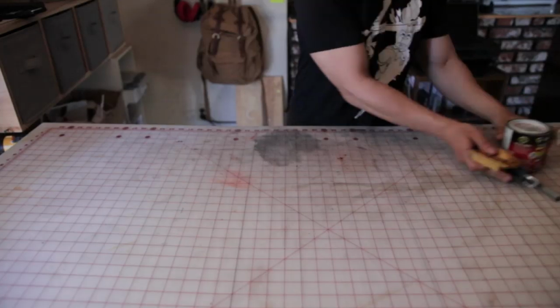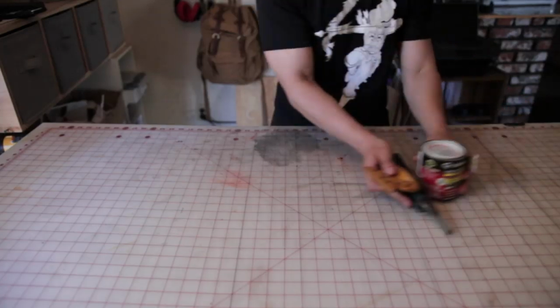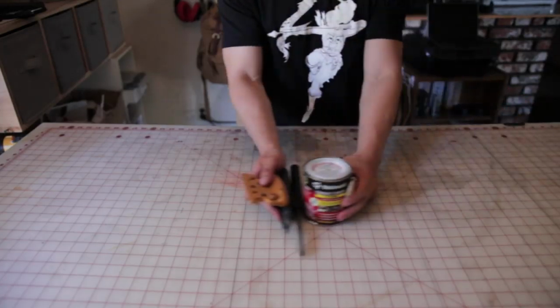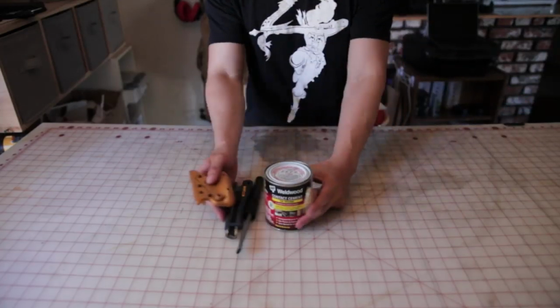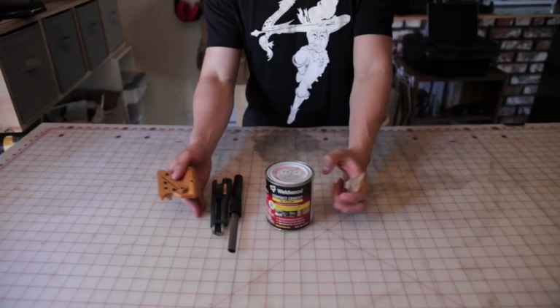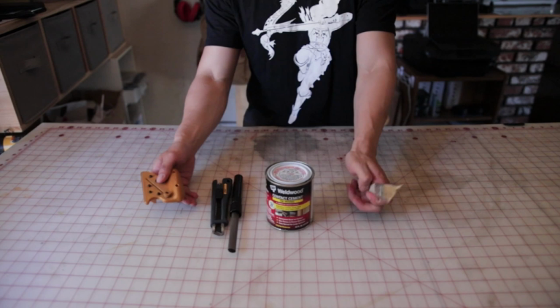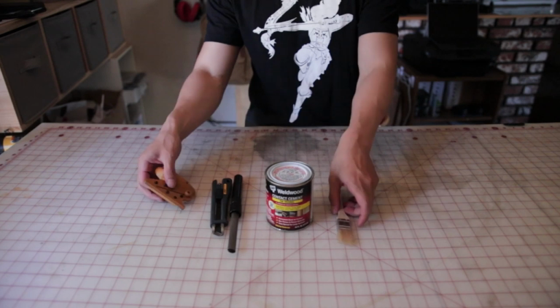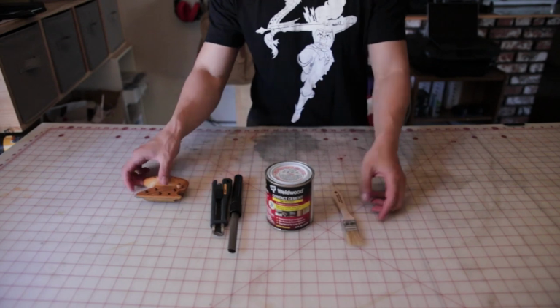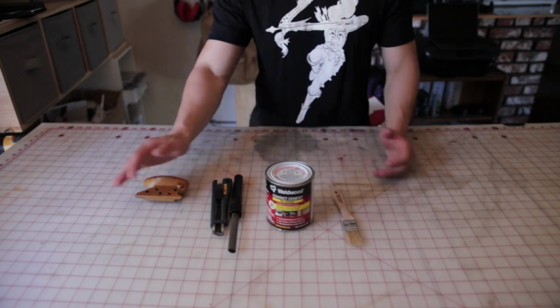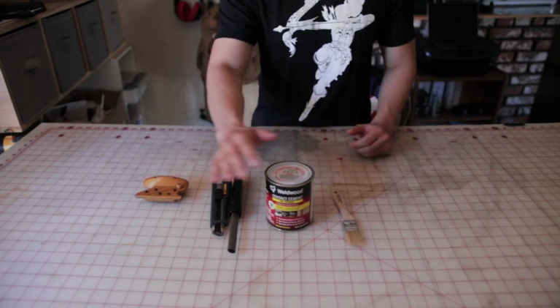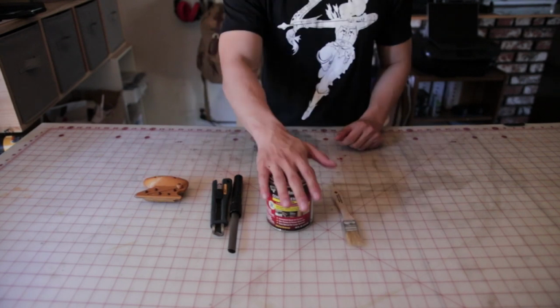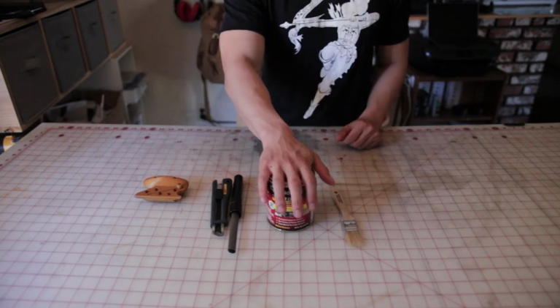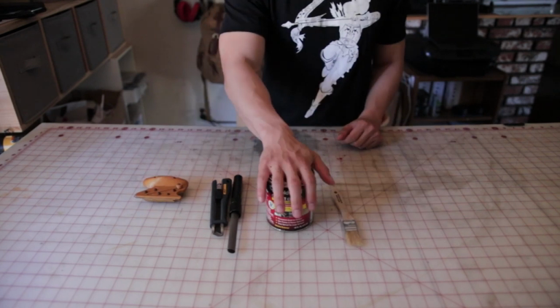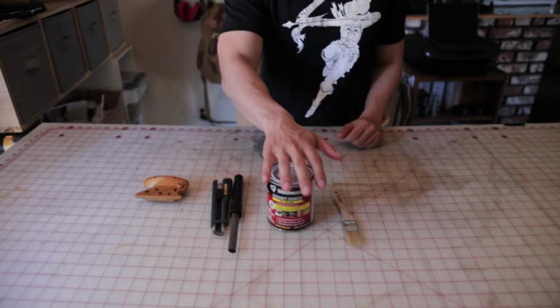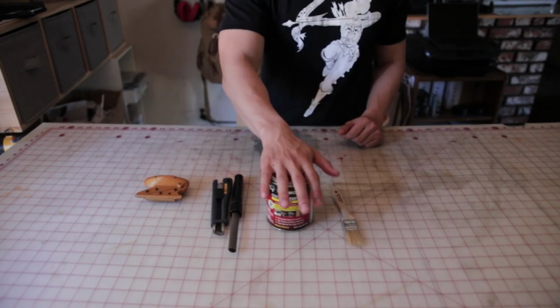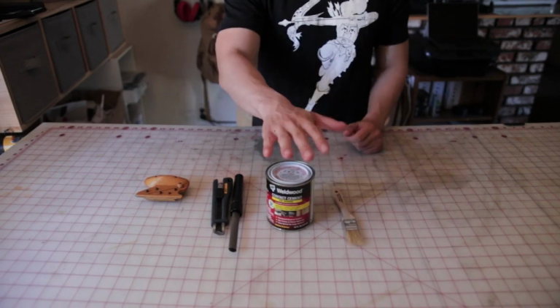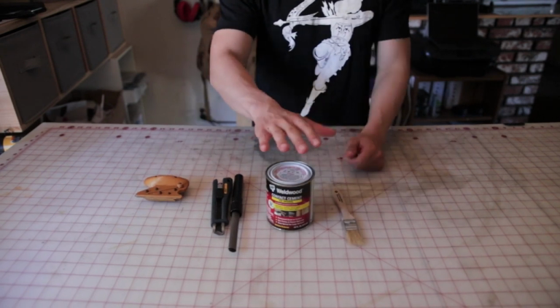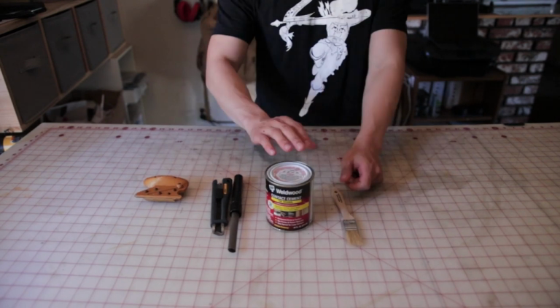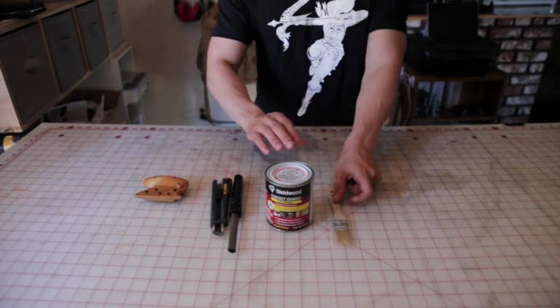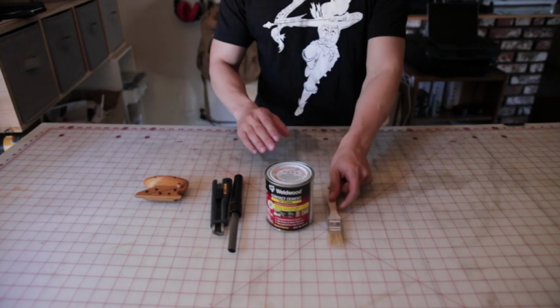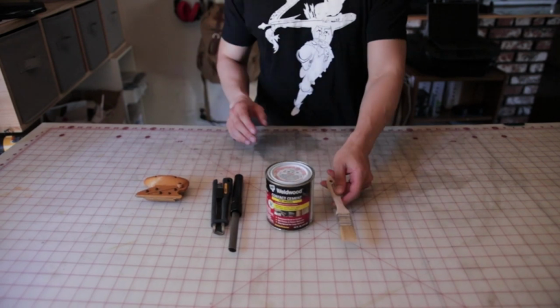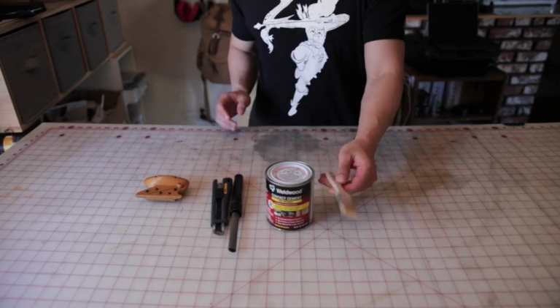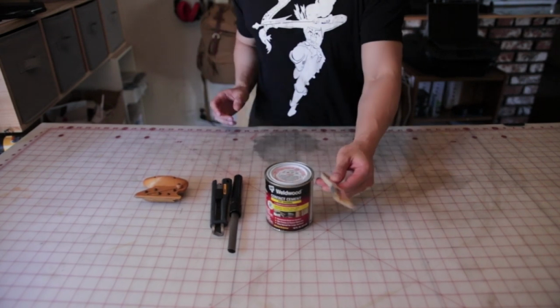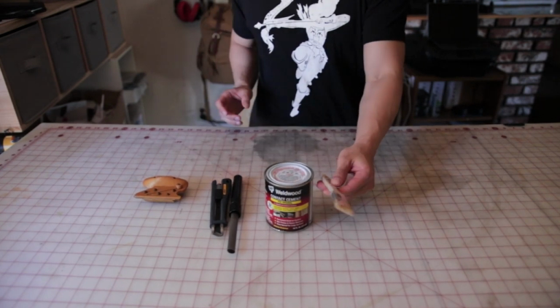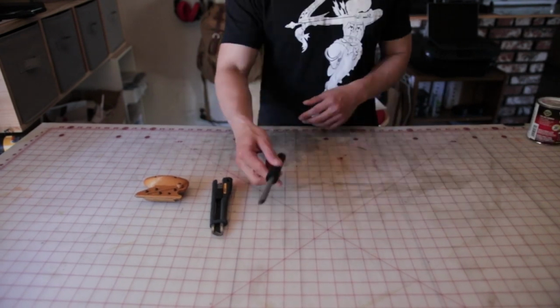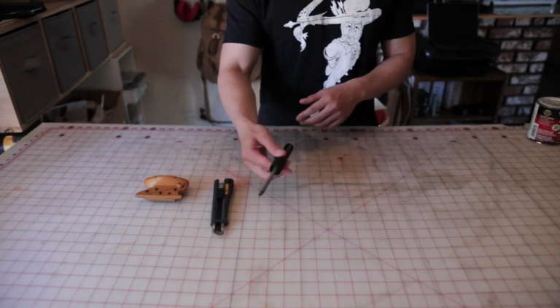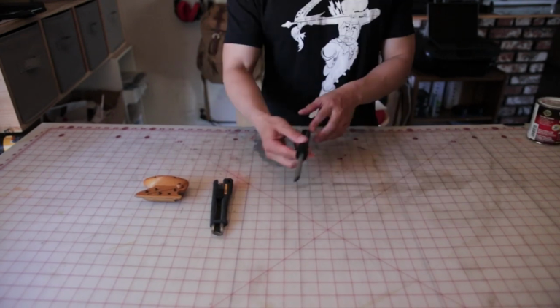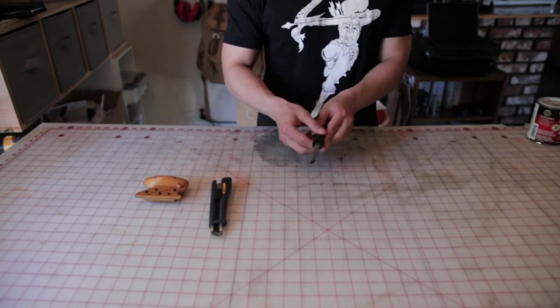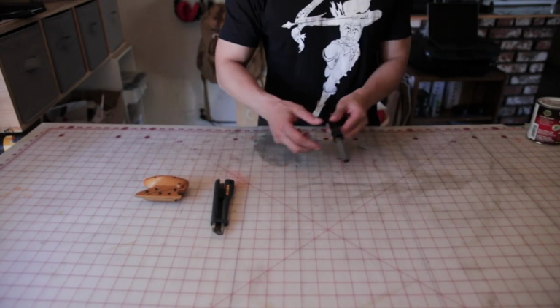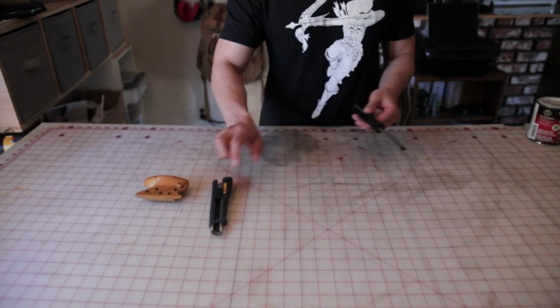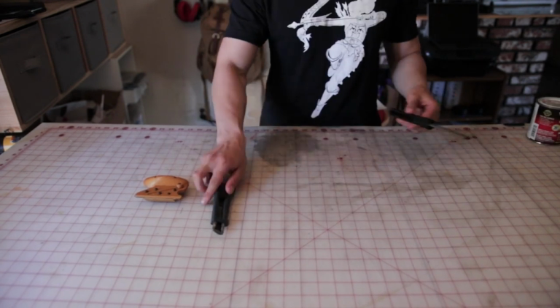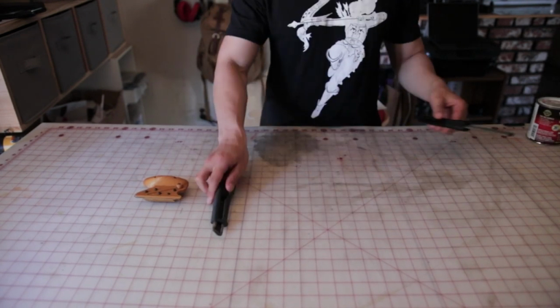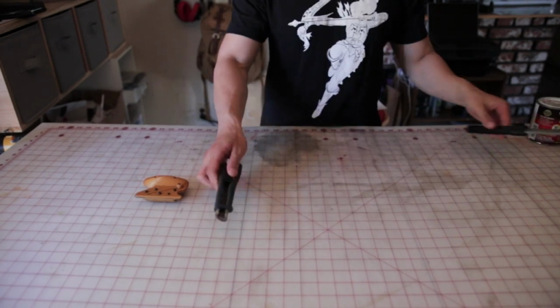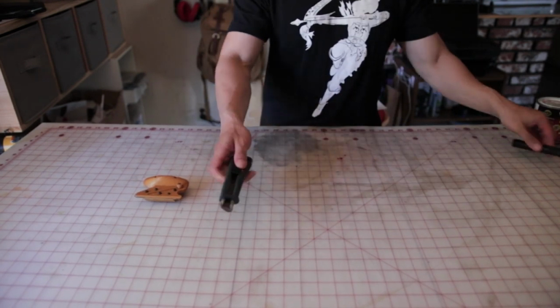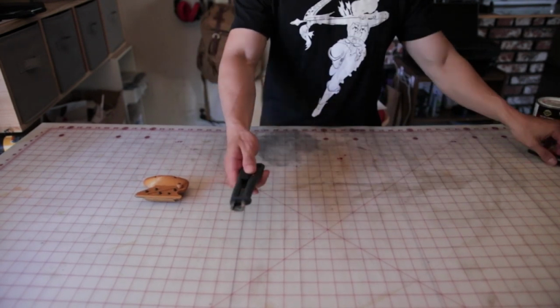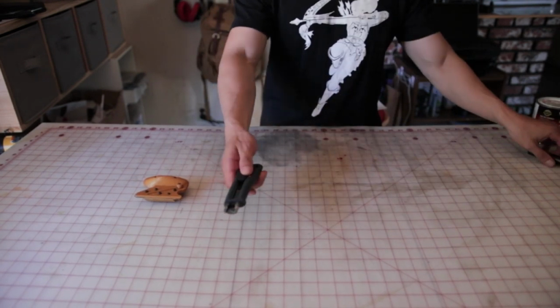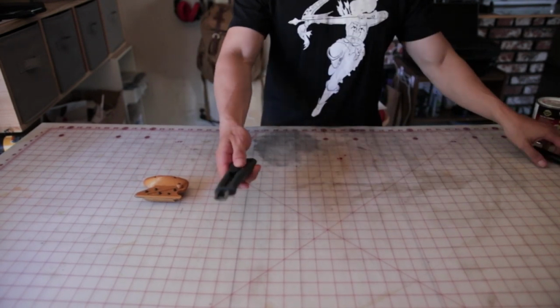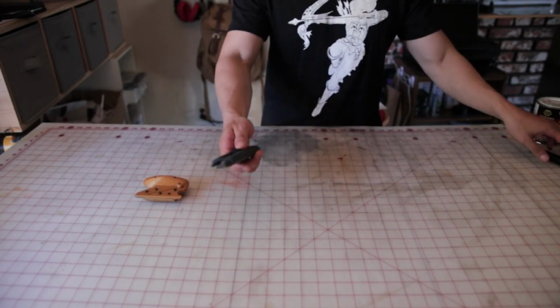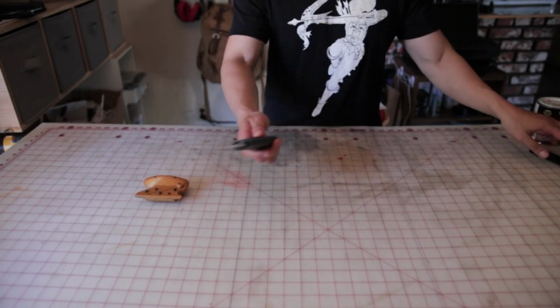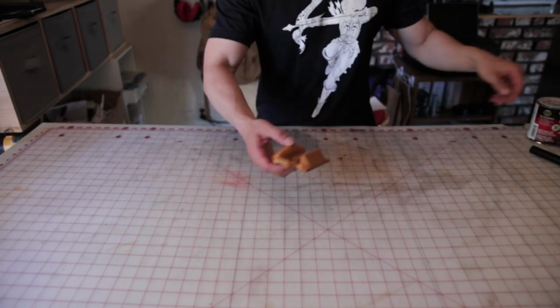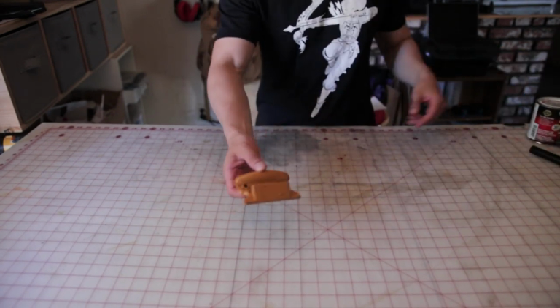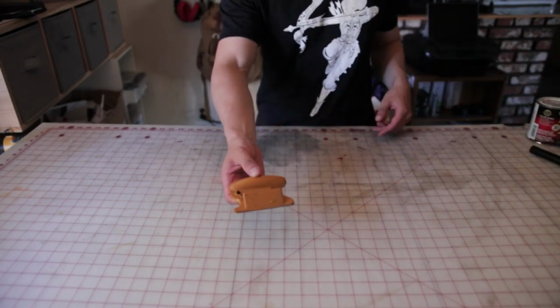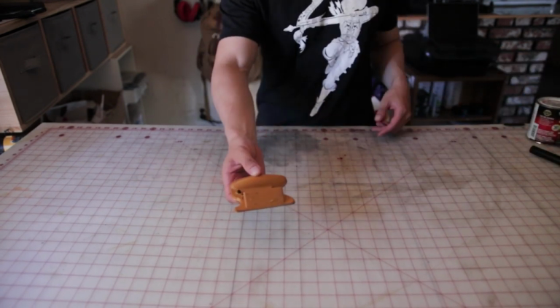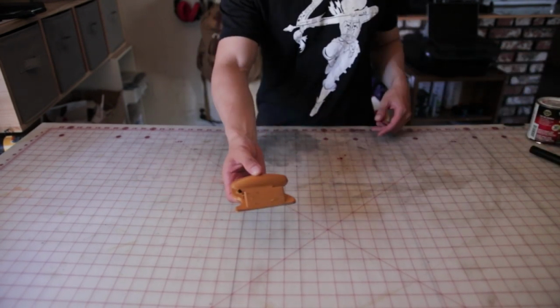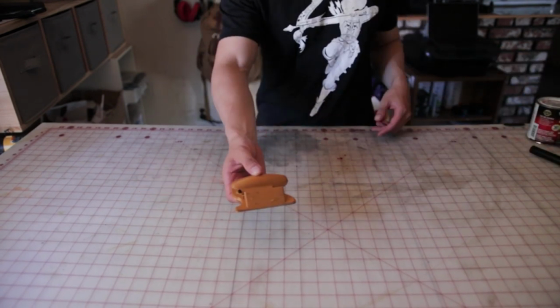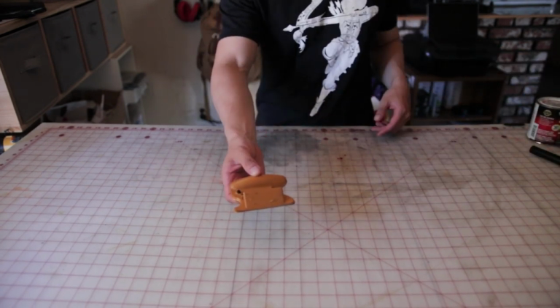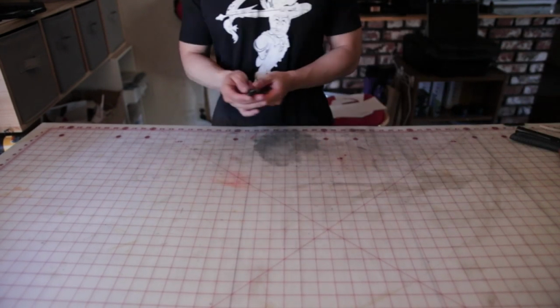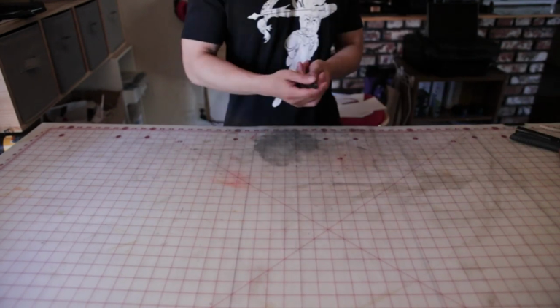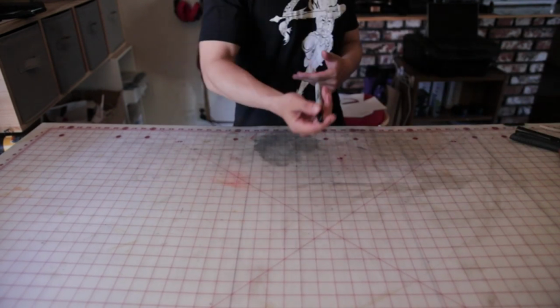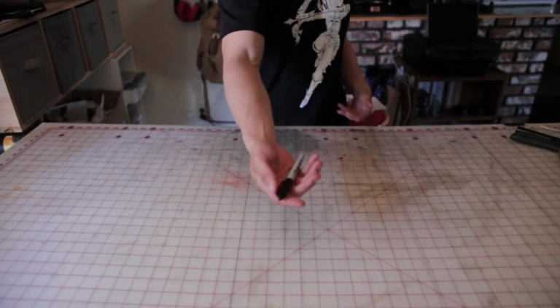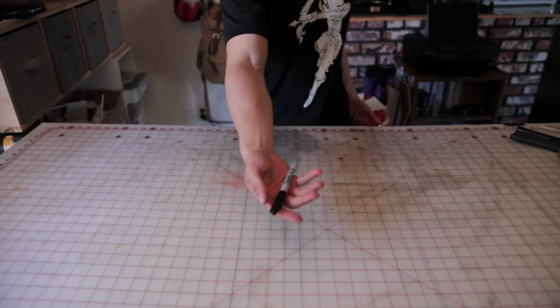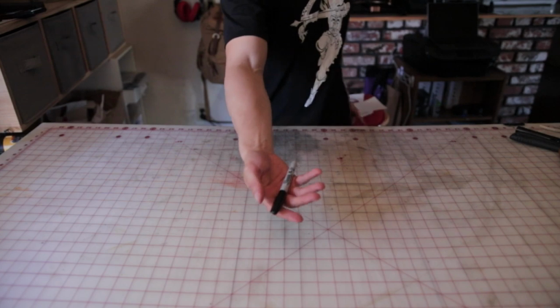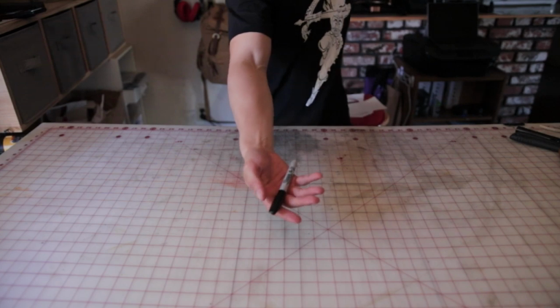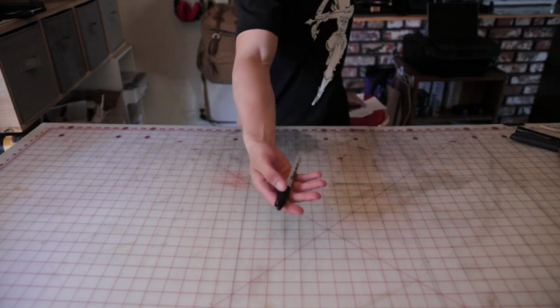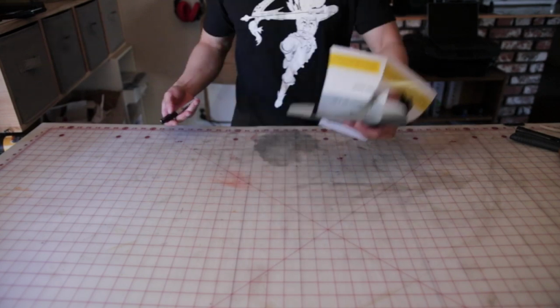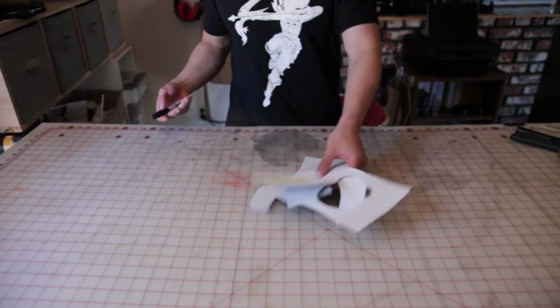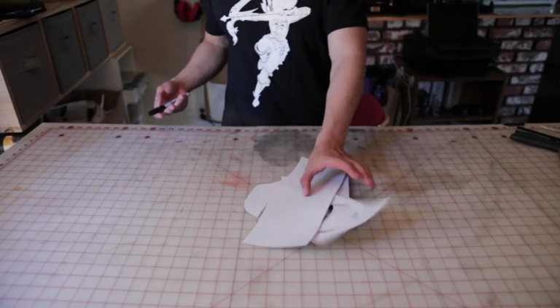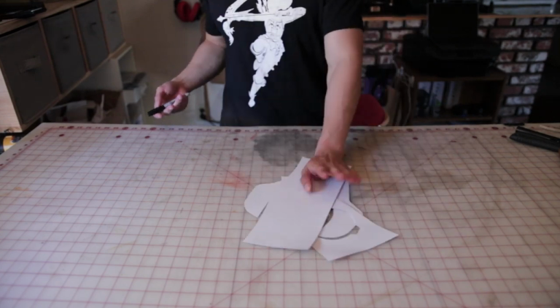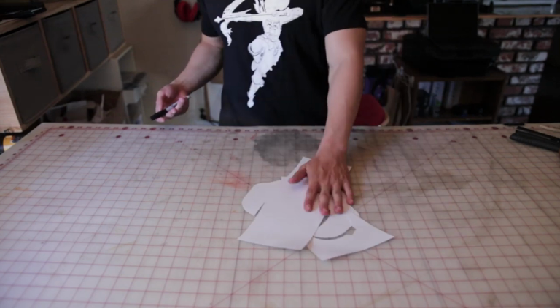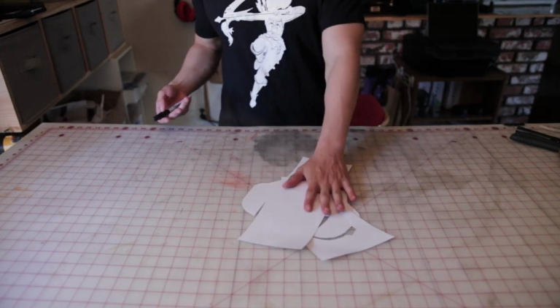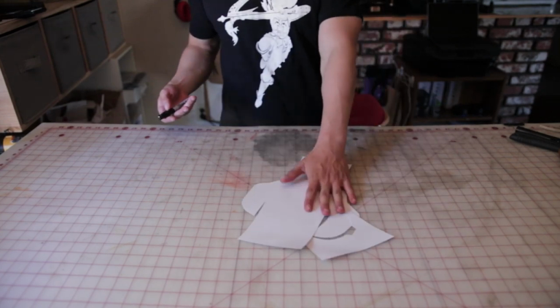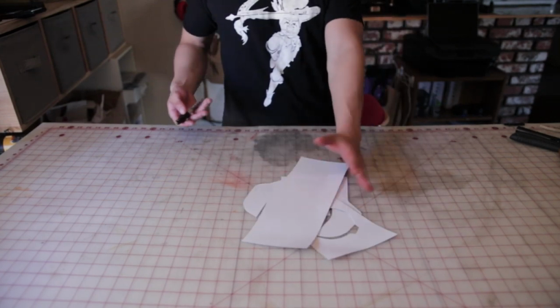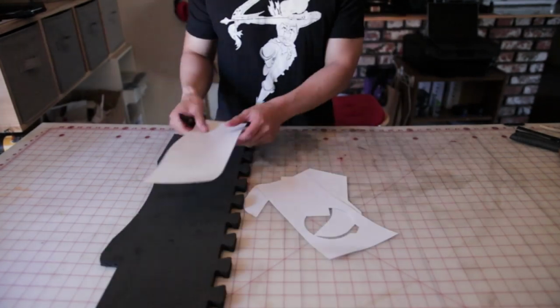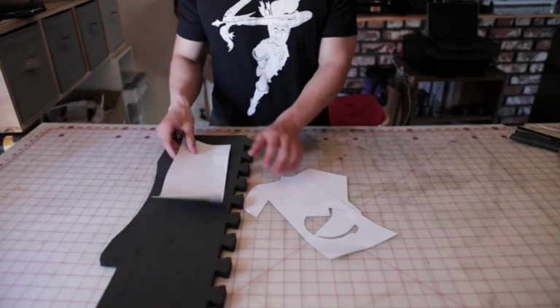These are the tools you'll need: some contact cement, a chip brush, a blade sharpener, a utility knife, and a bevel cutter. And of course a Sharpie to transfer your pattern onto foam.